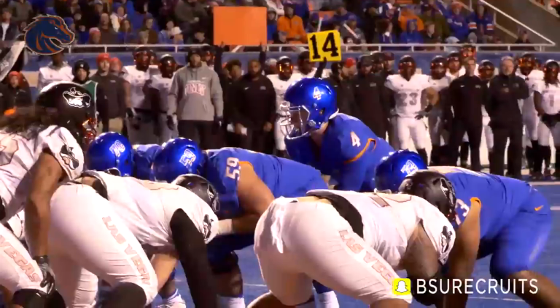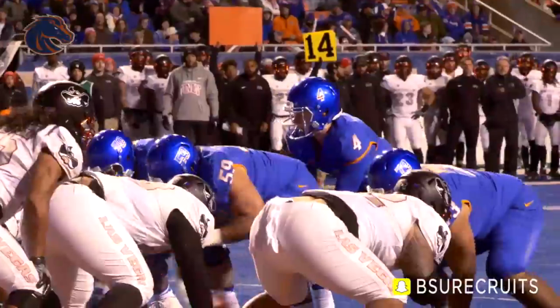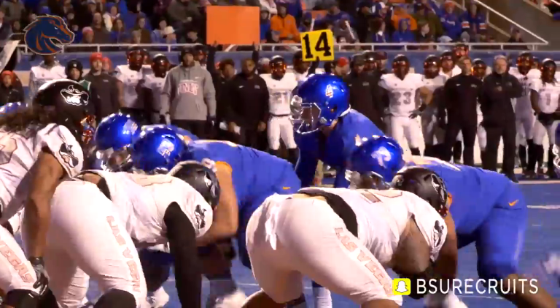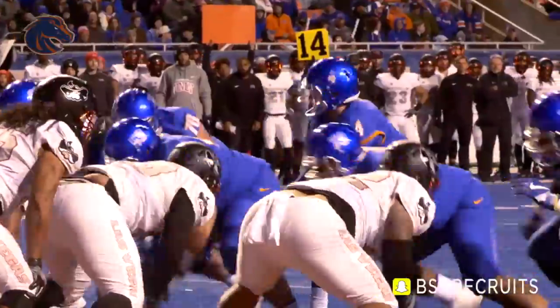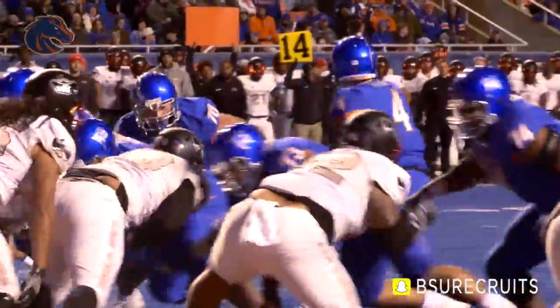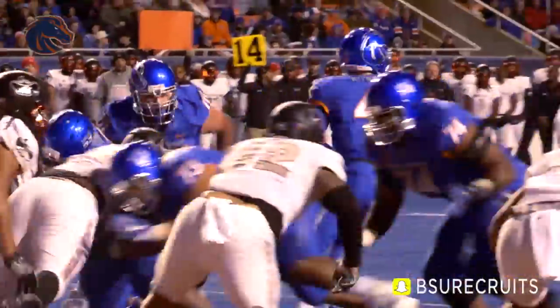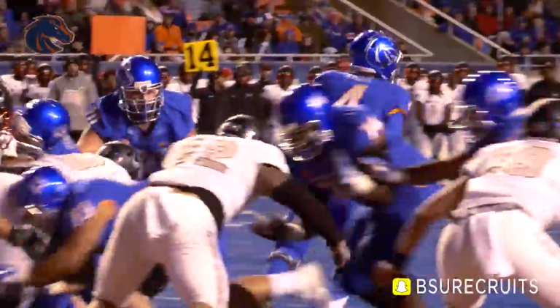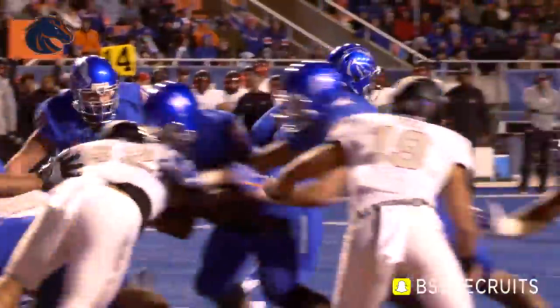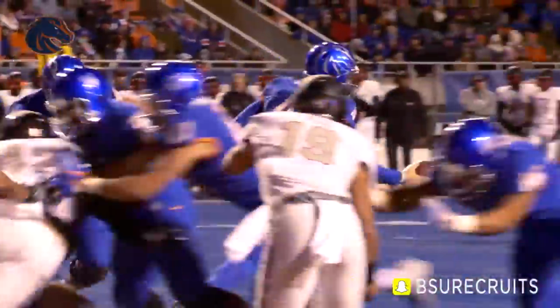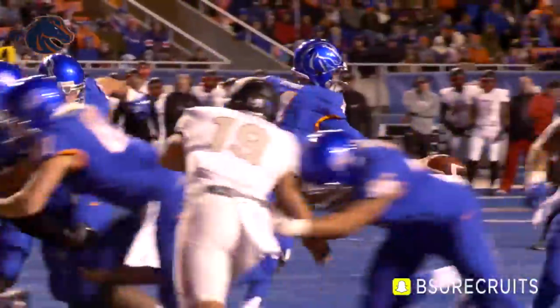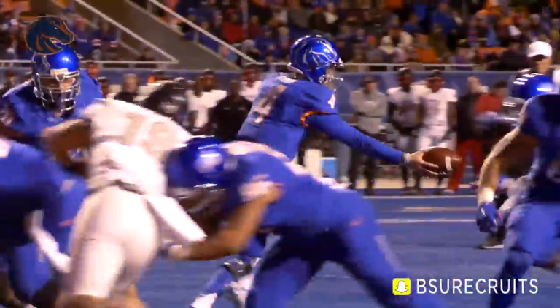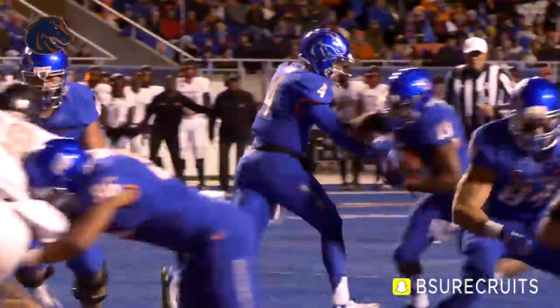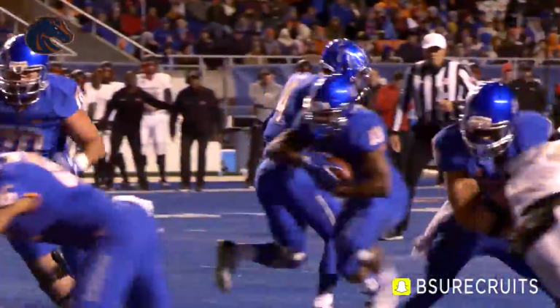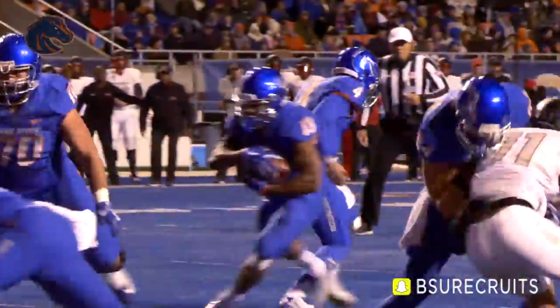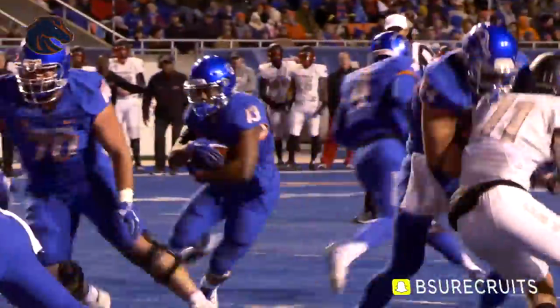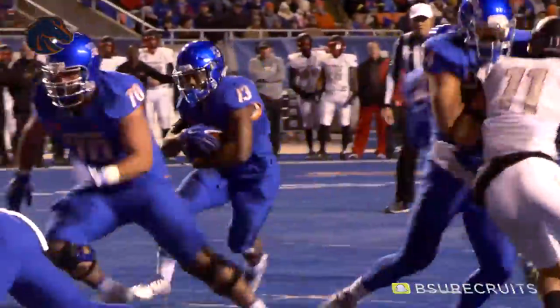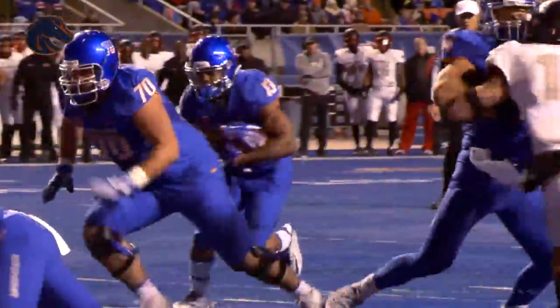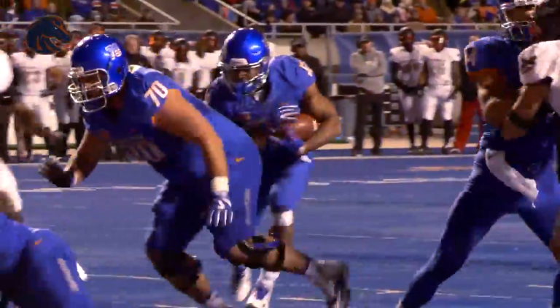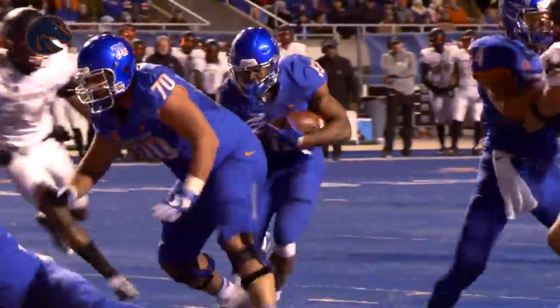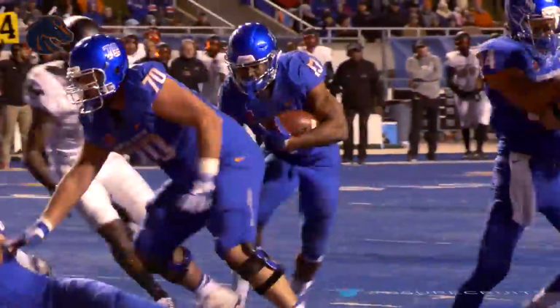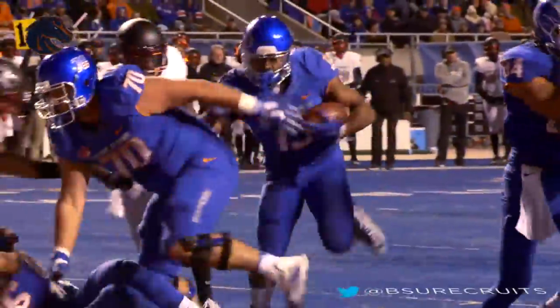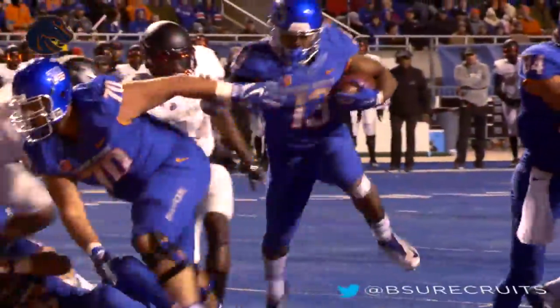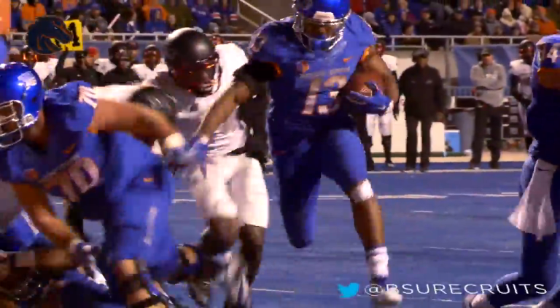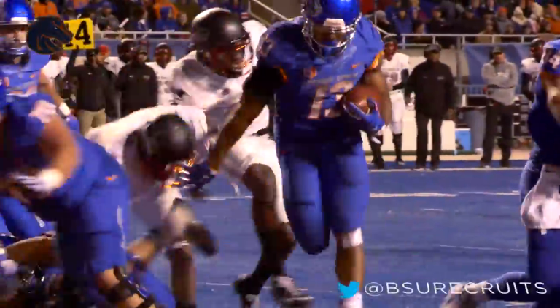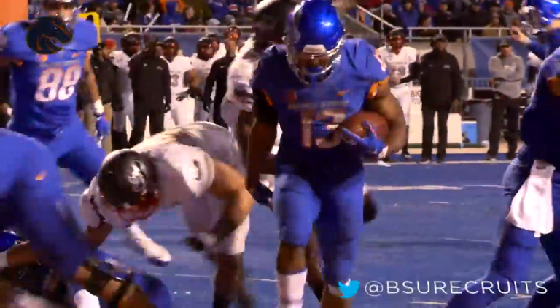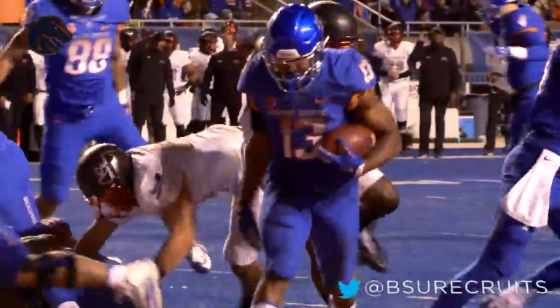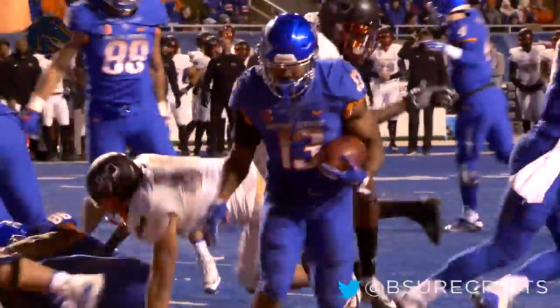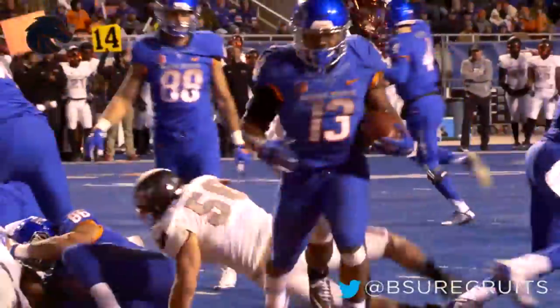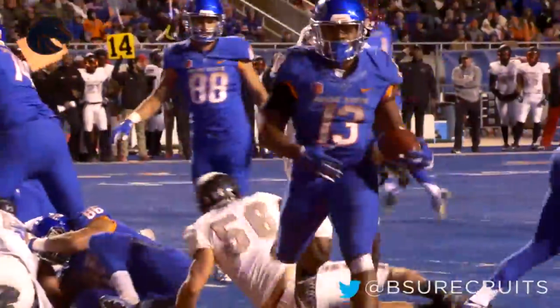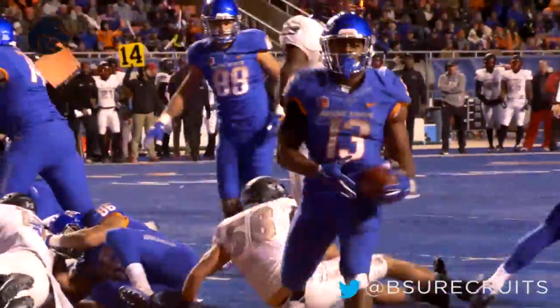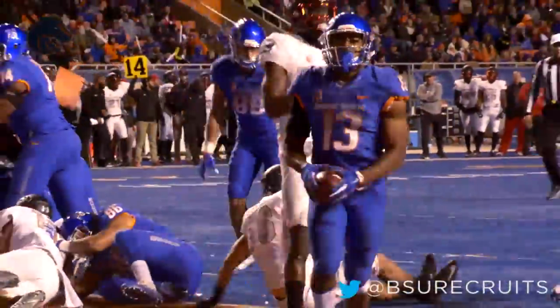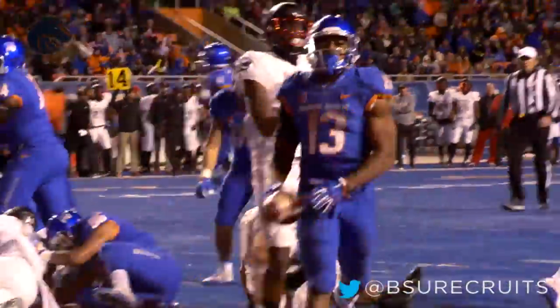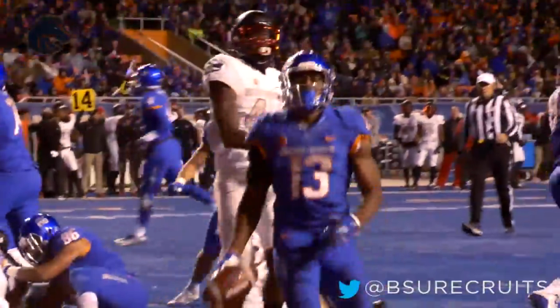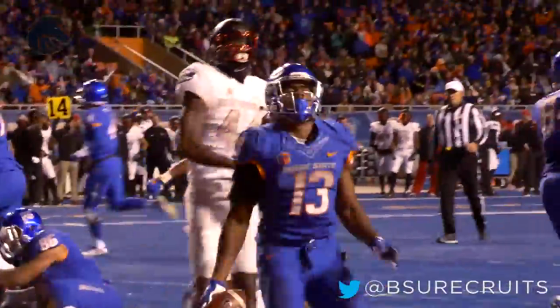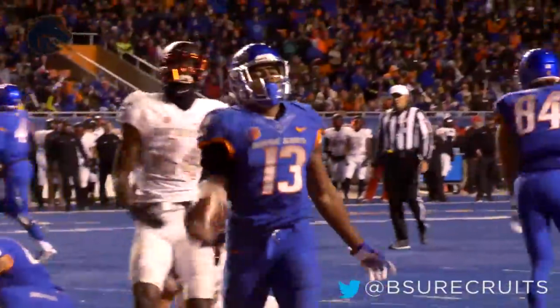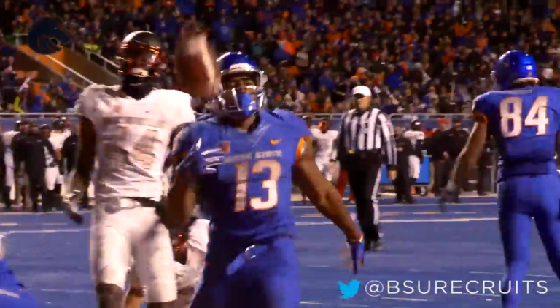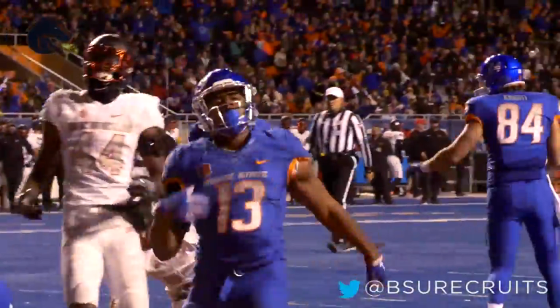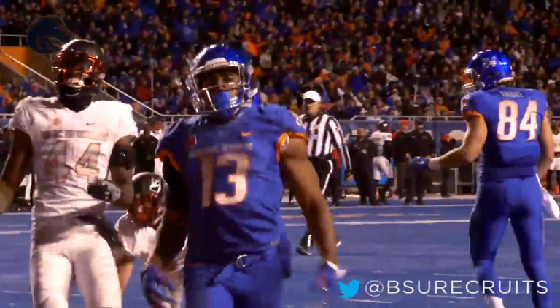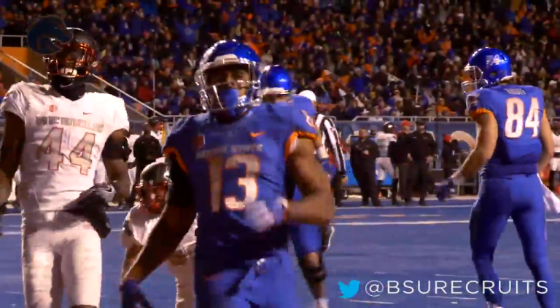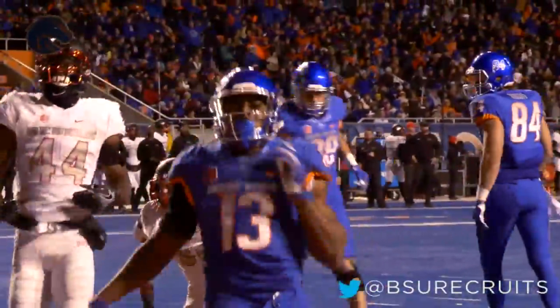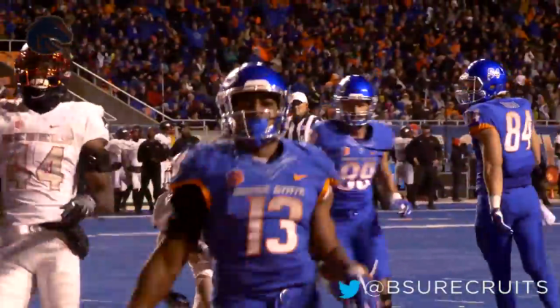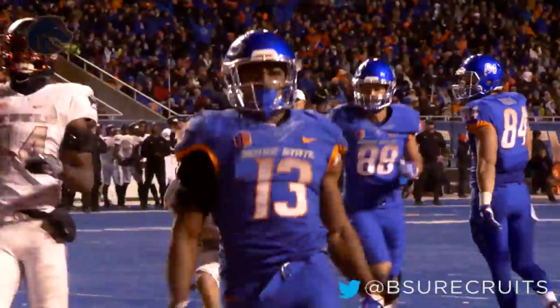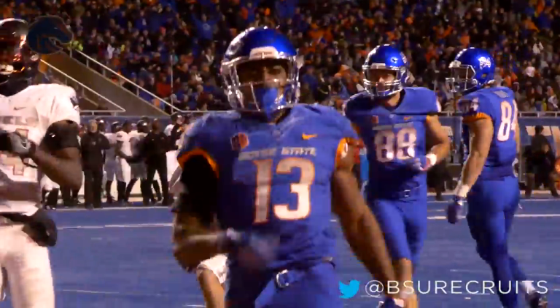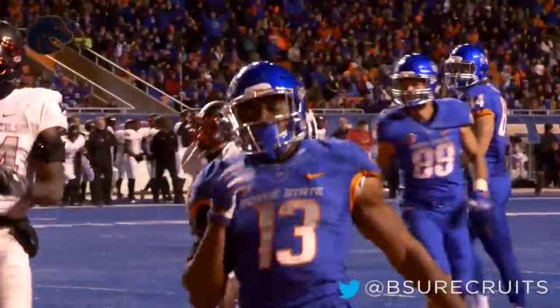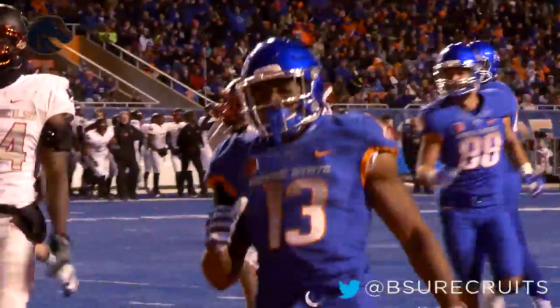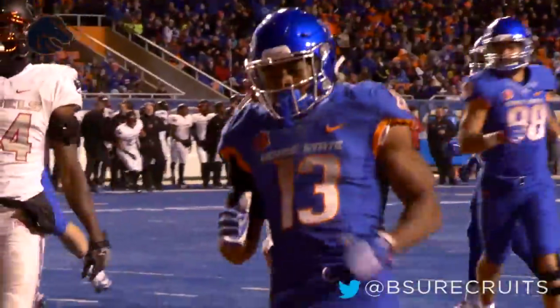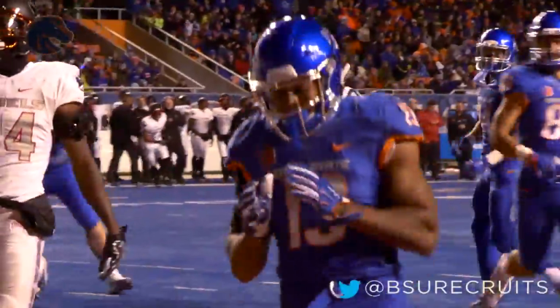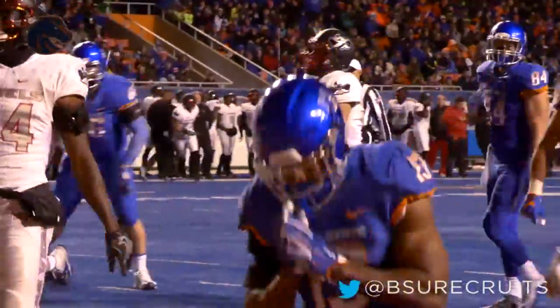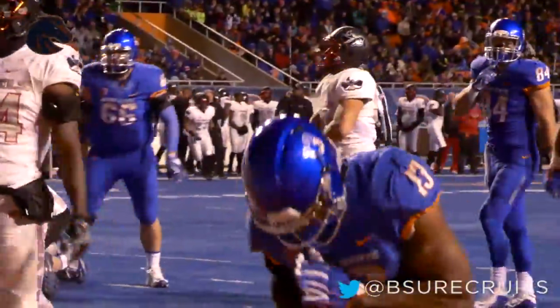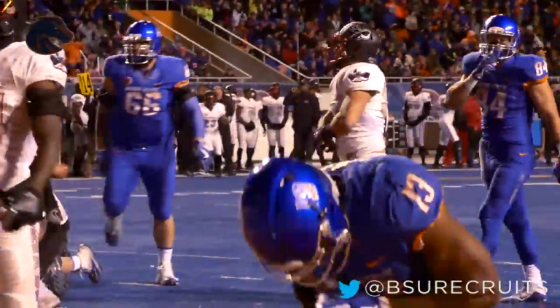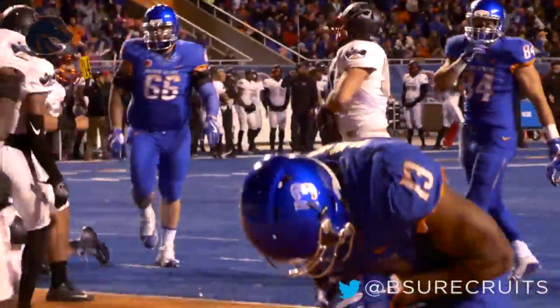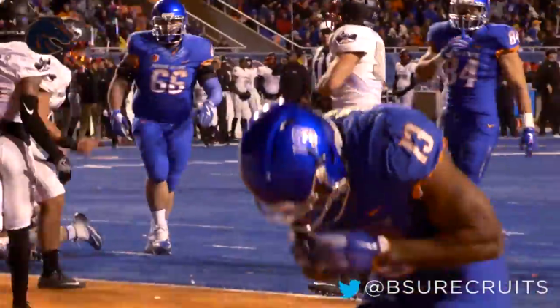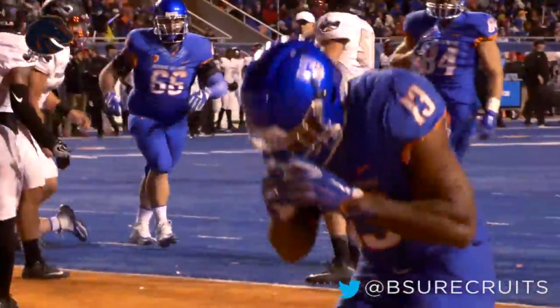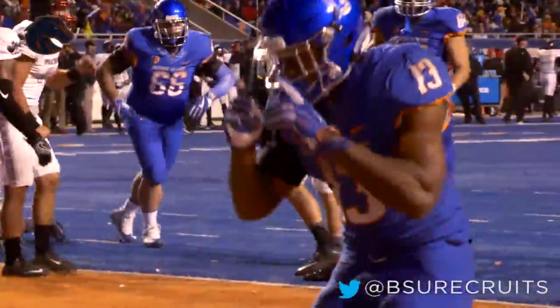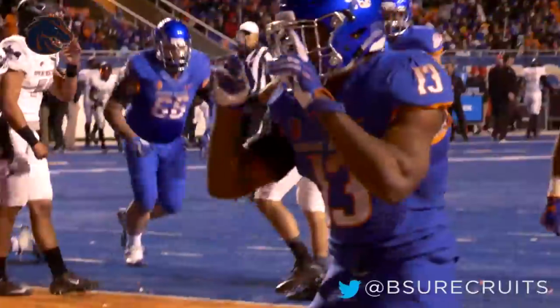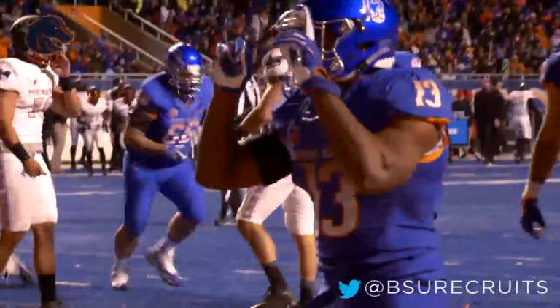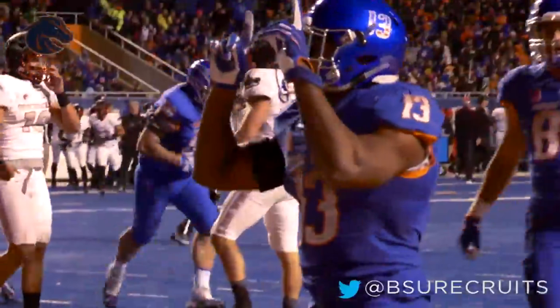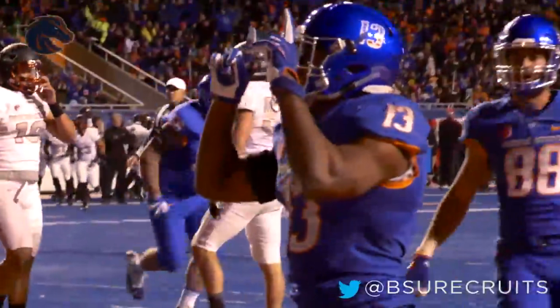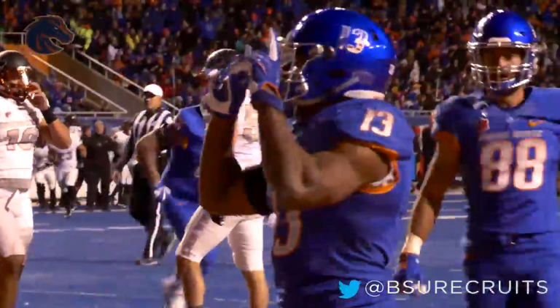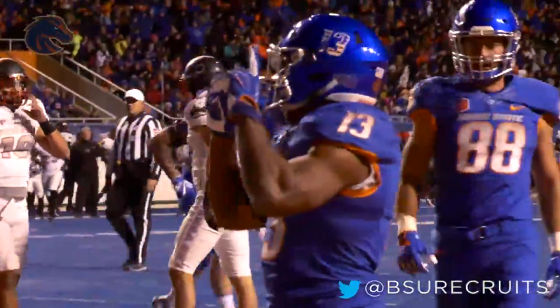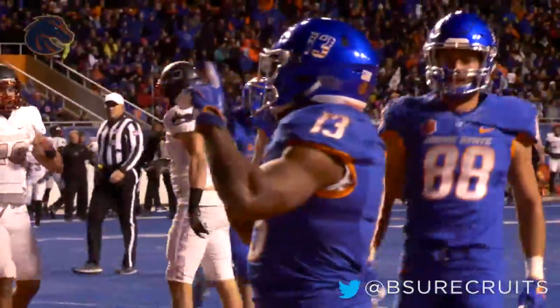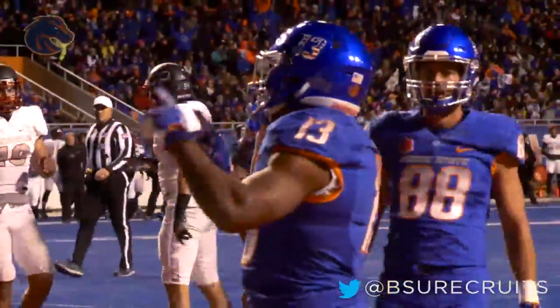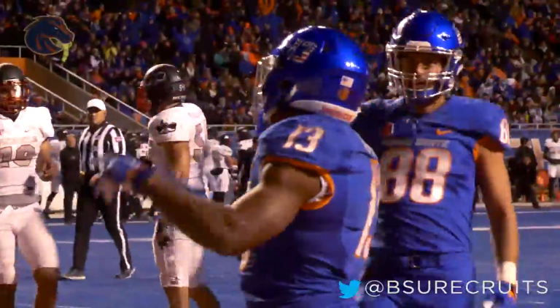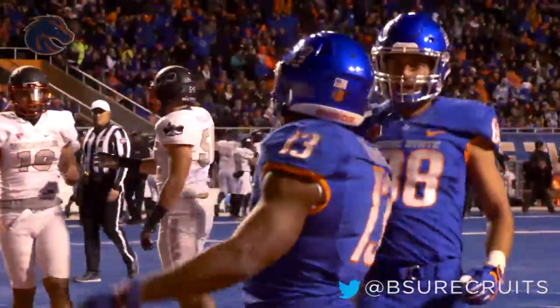Hand off McNichols, getting a block from Baggett. He'll score the touchdown, and it's 20-3 in favor of the Broncos.